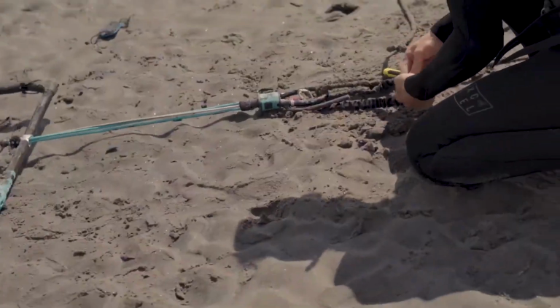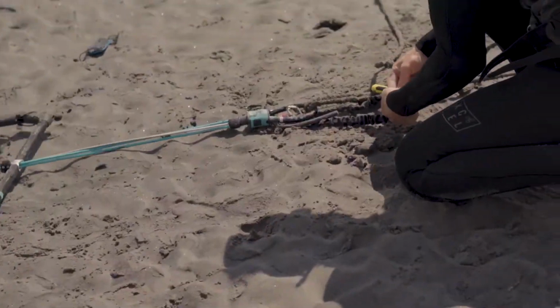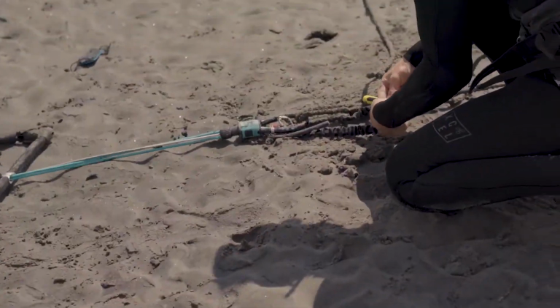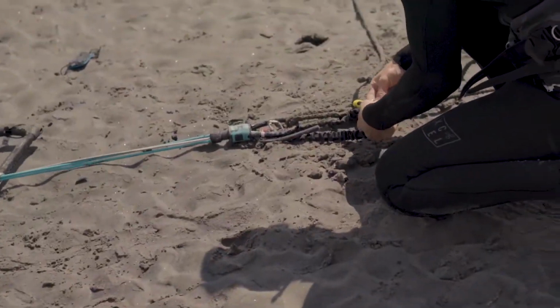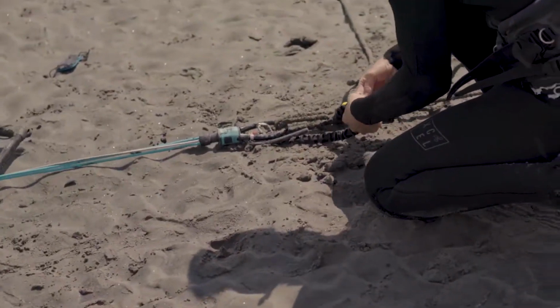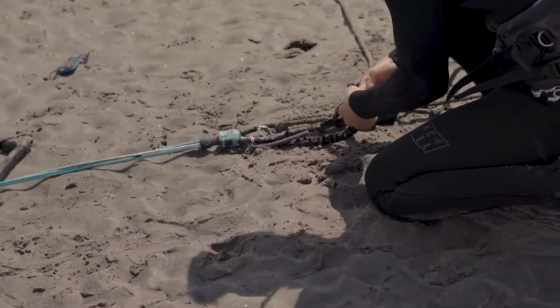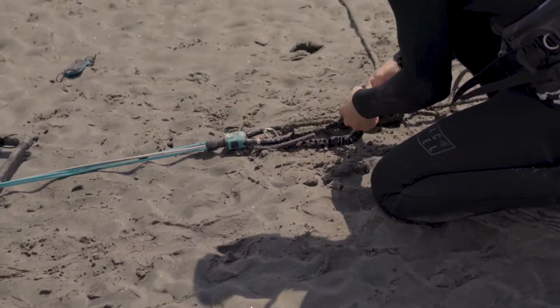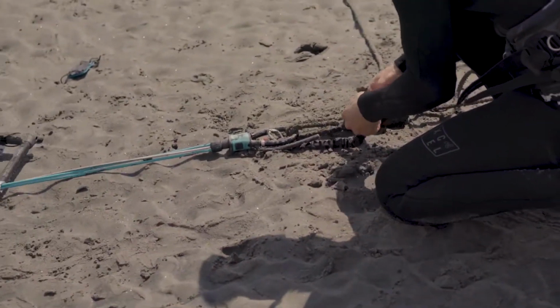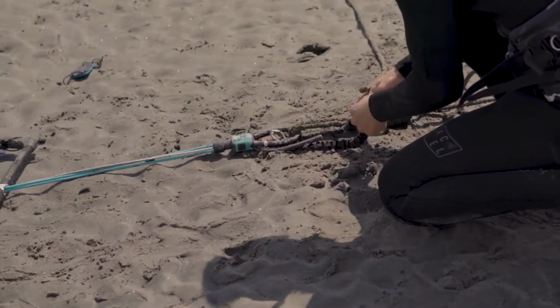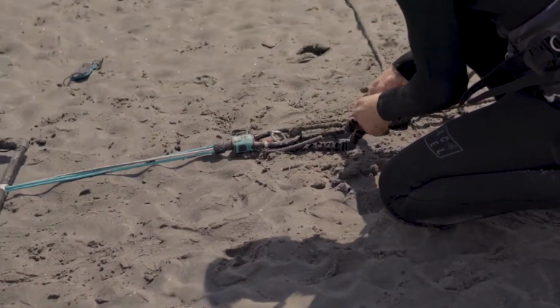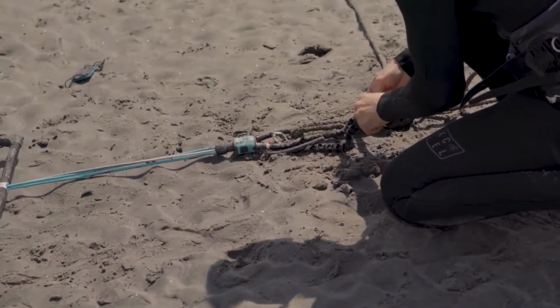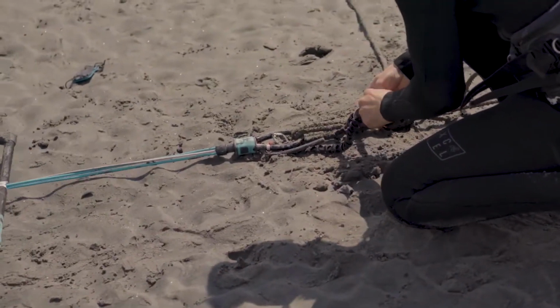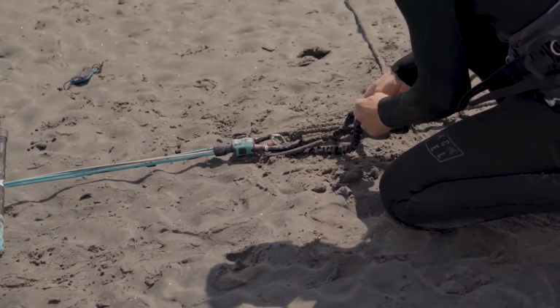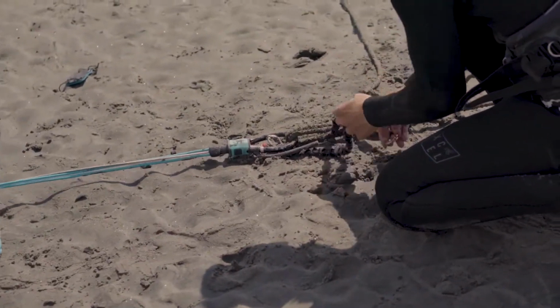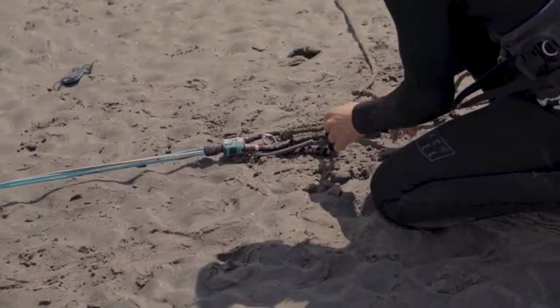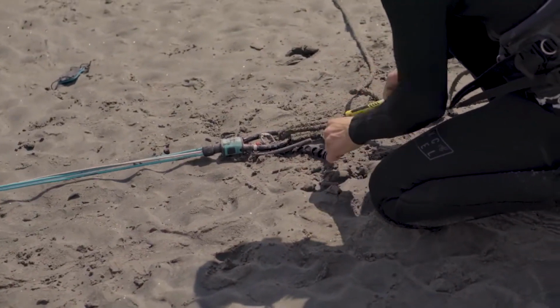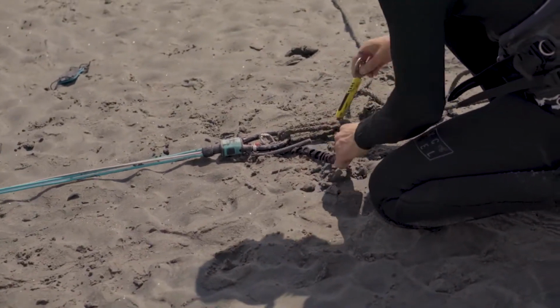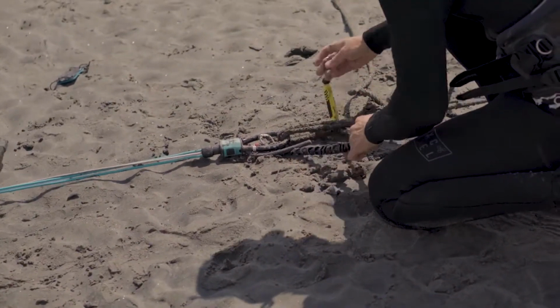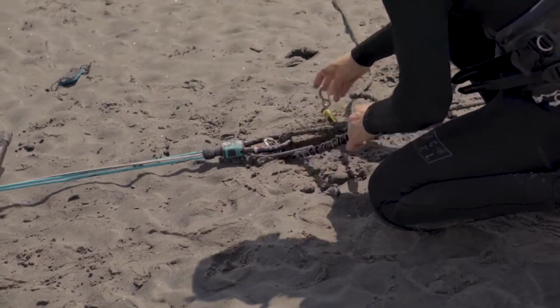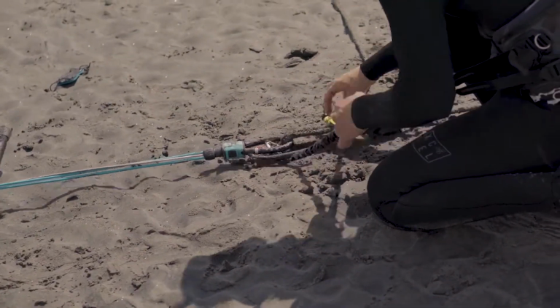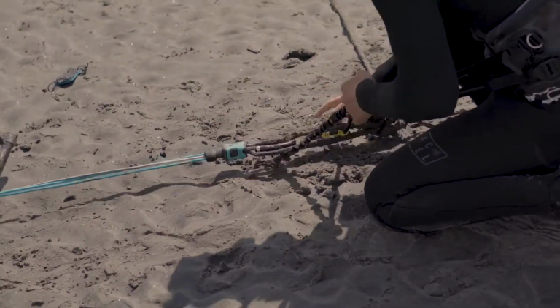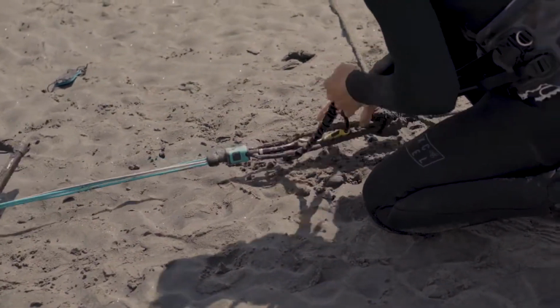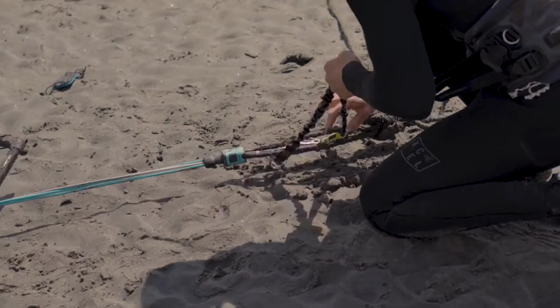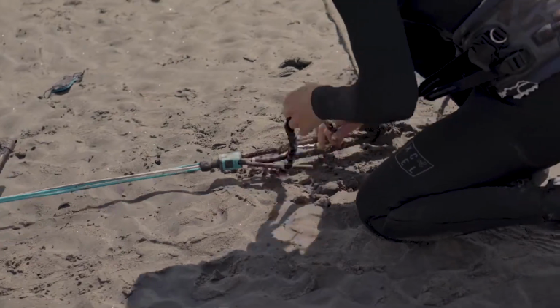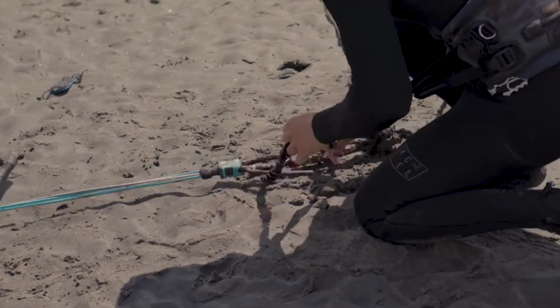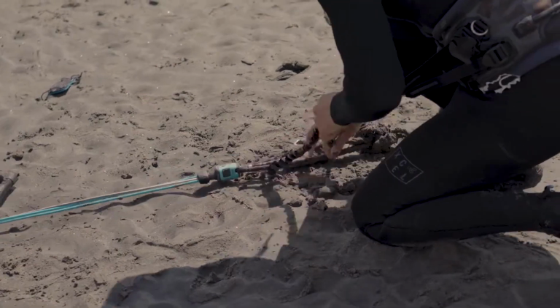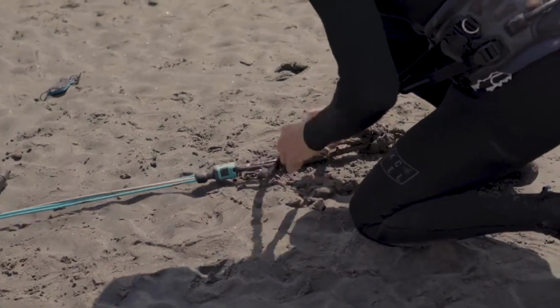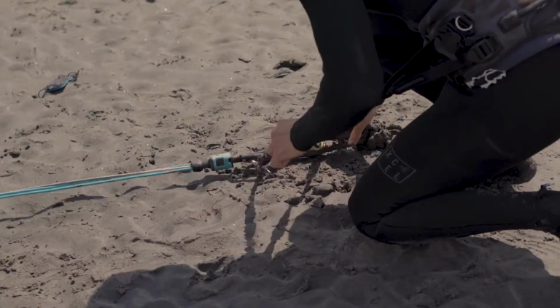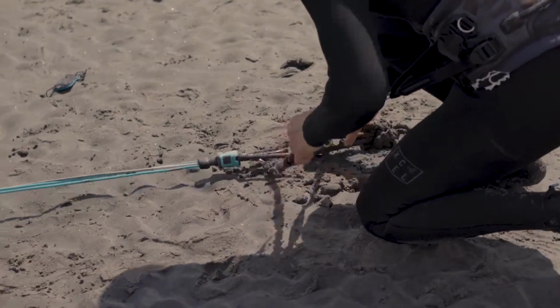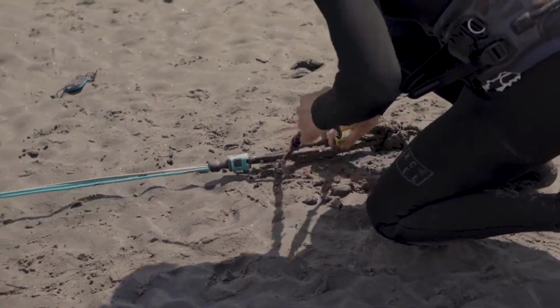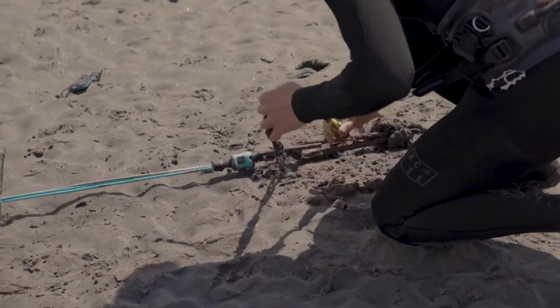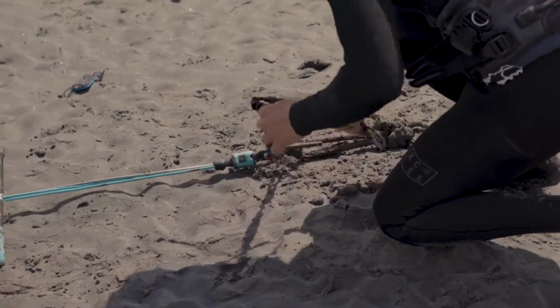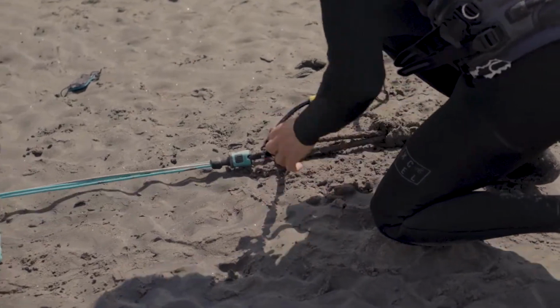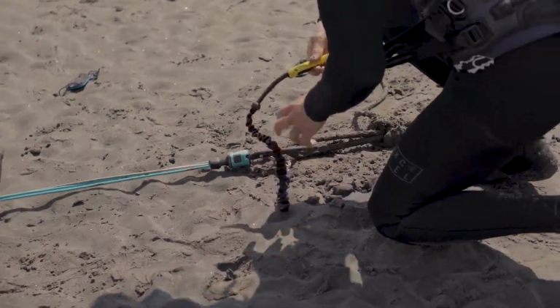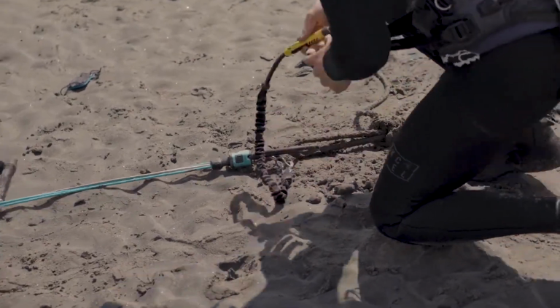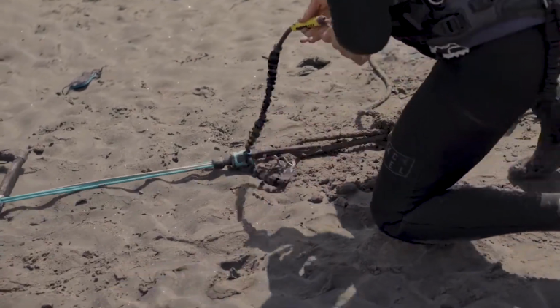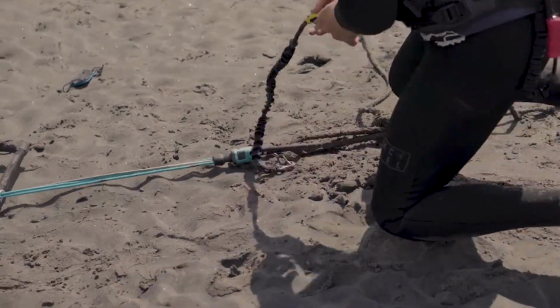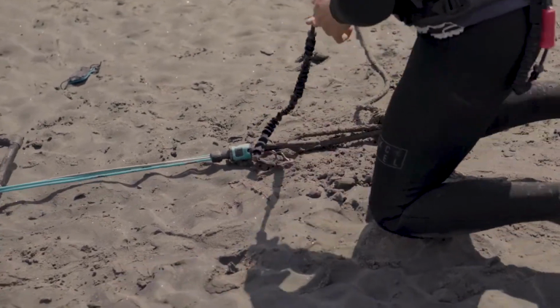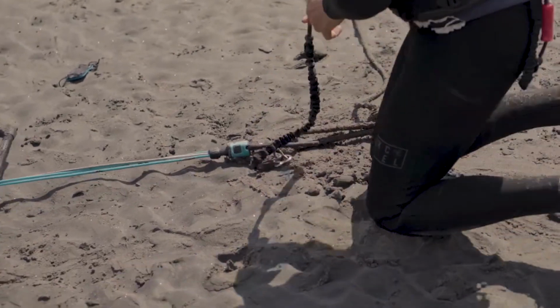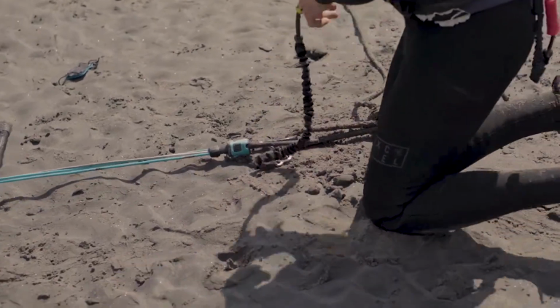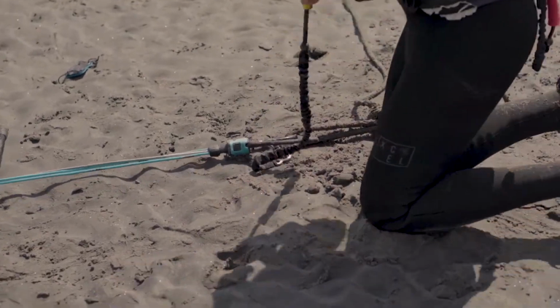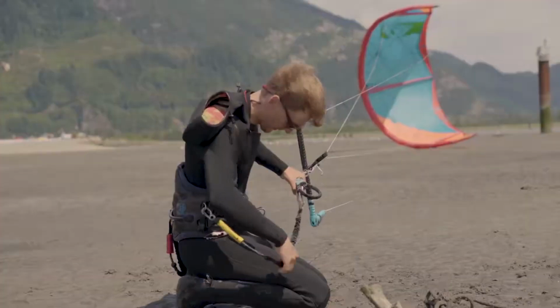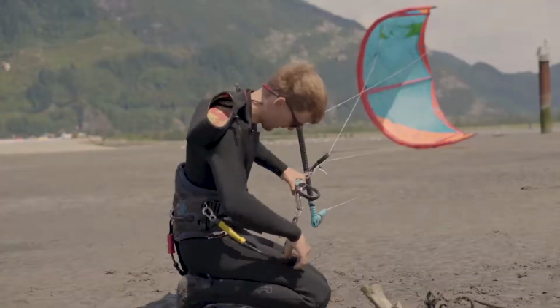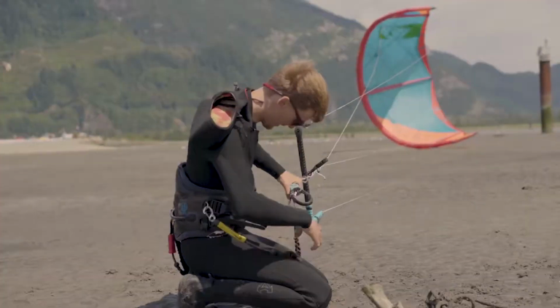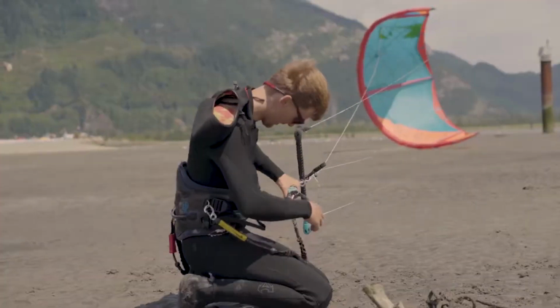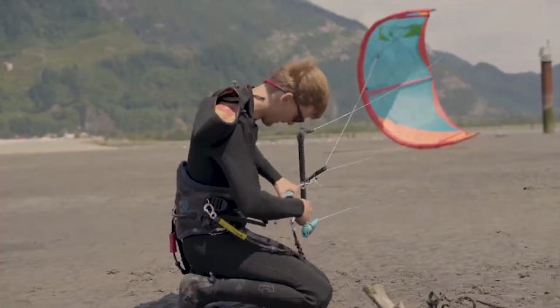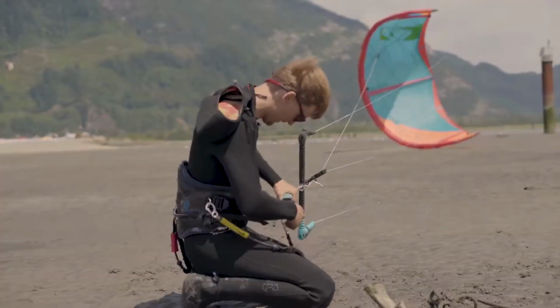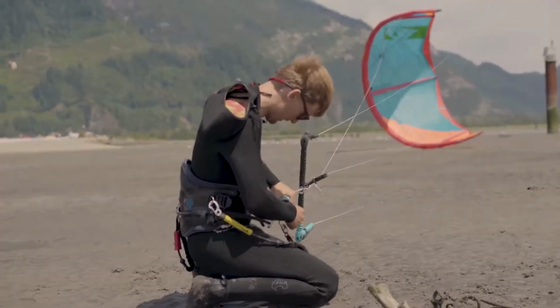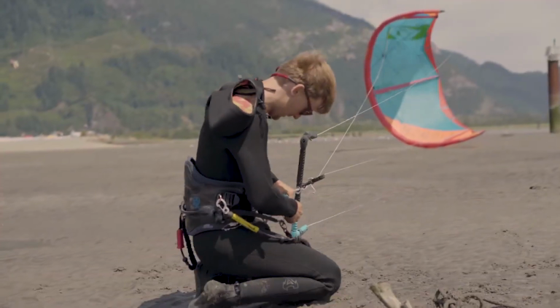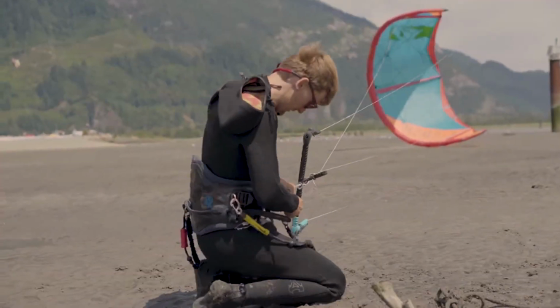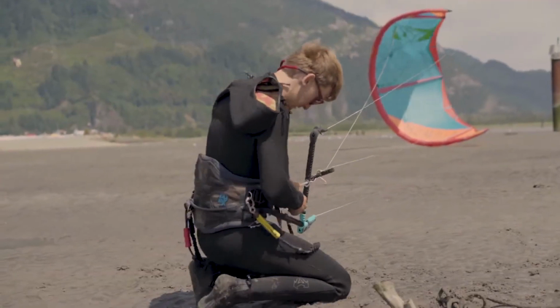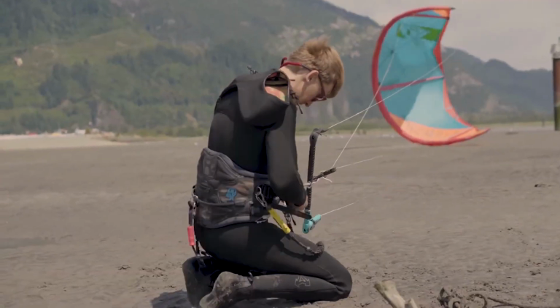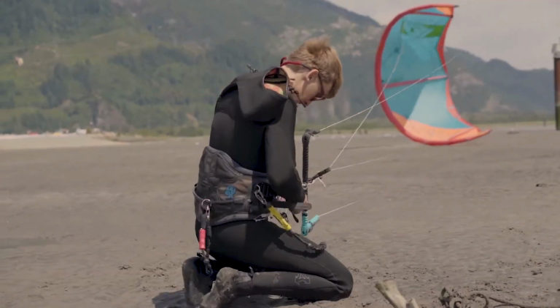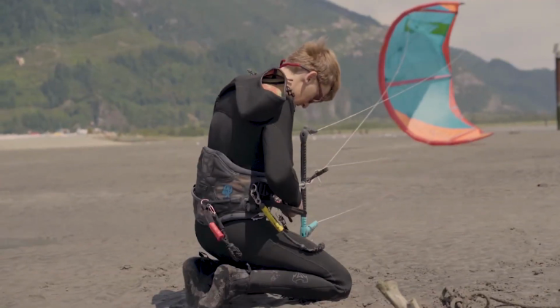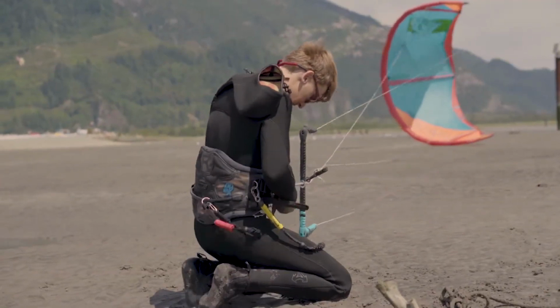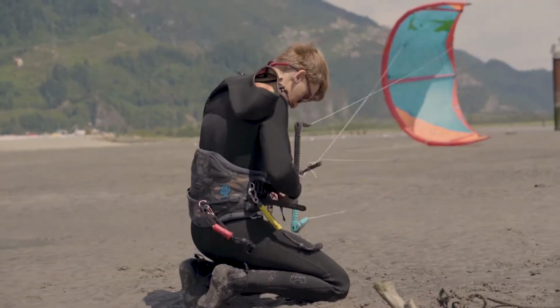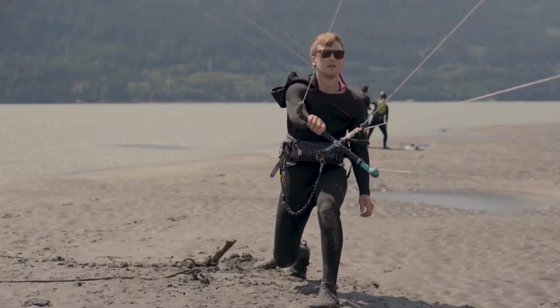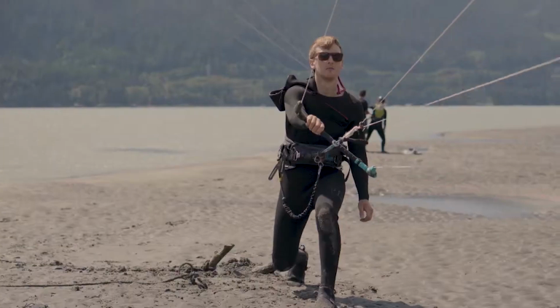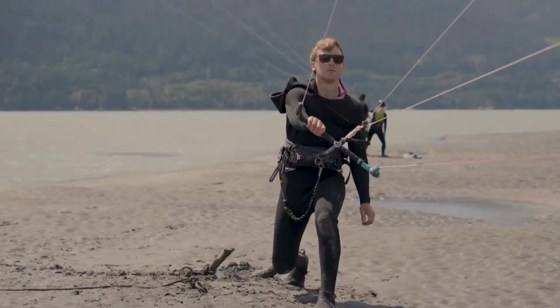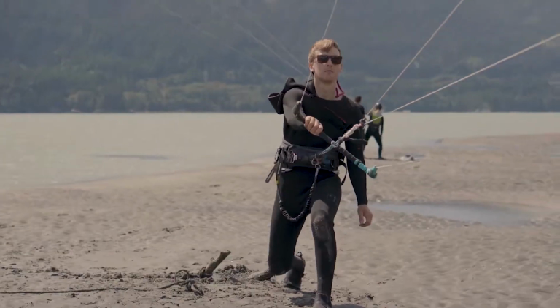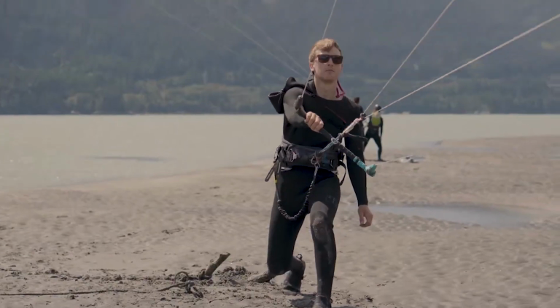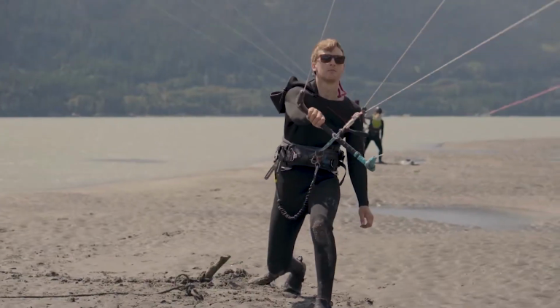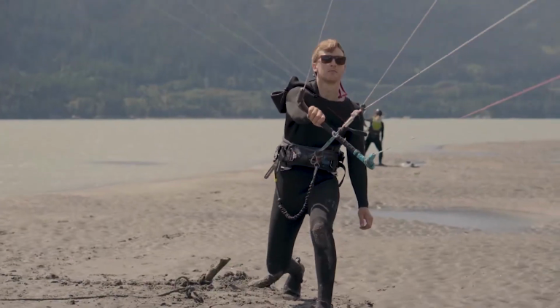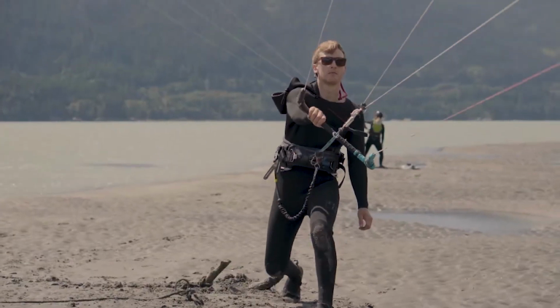We attach our leash onto our harness first, then unhook our chicken loop, hook our chicken loop up to our harness, and launch like you would normally.